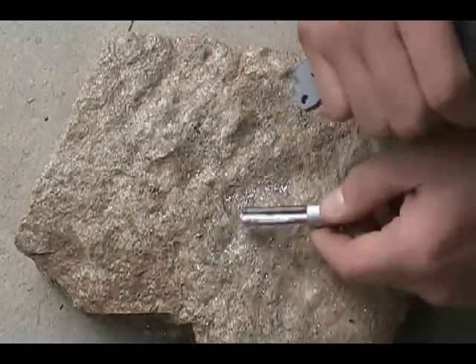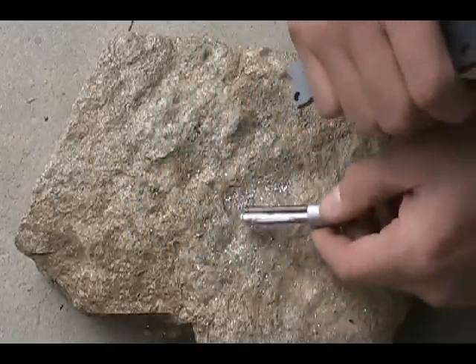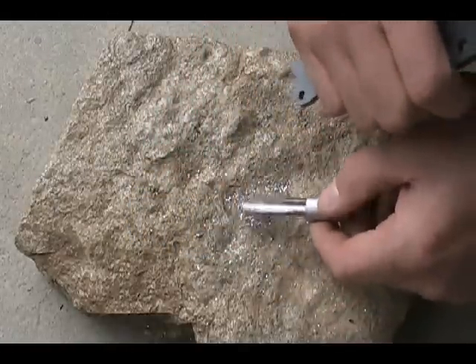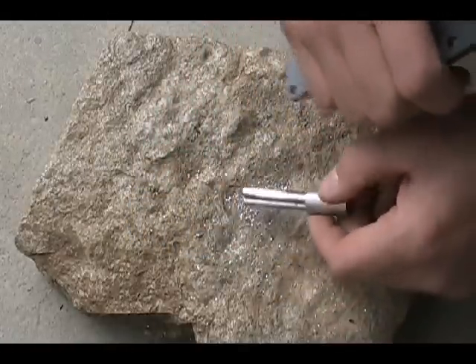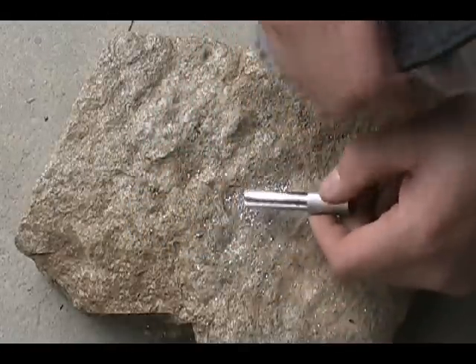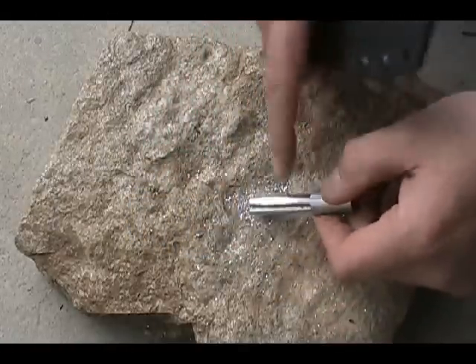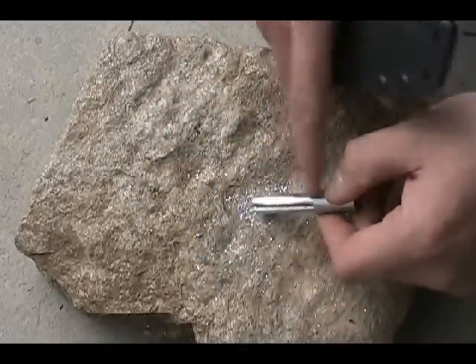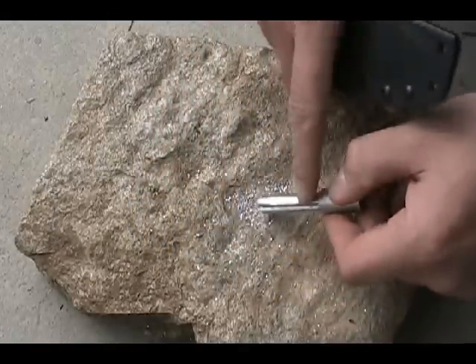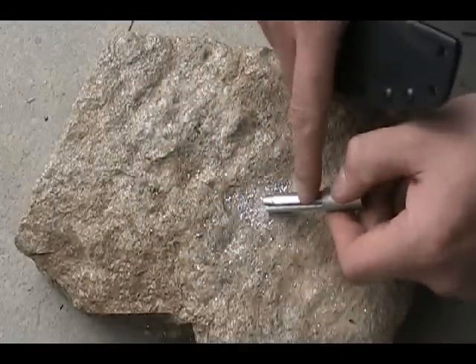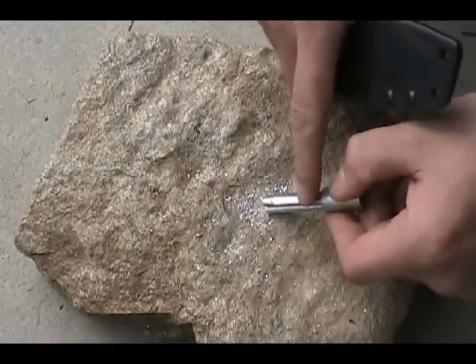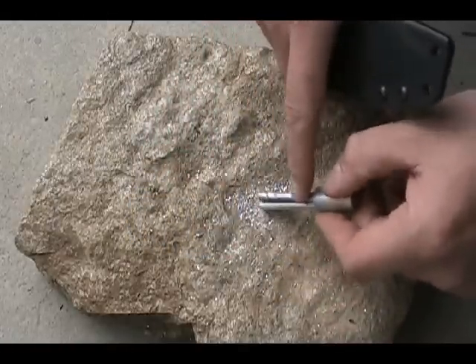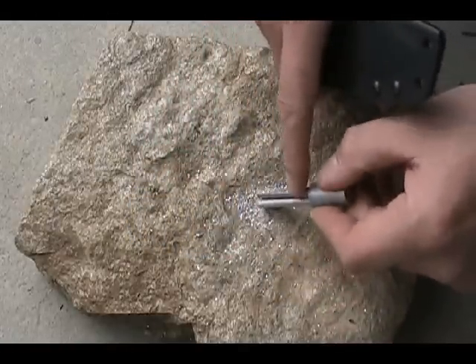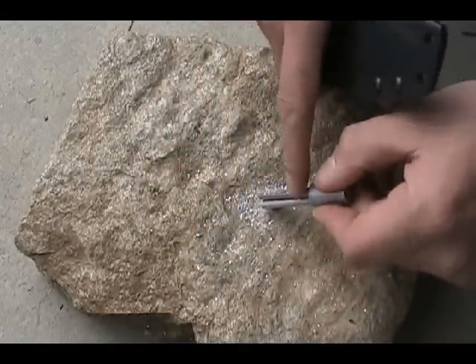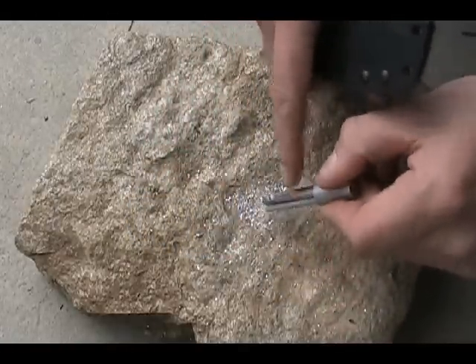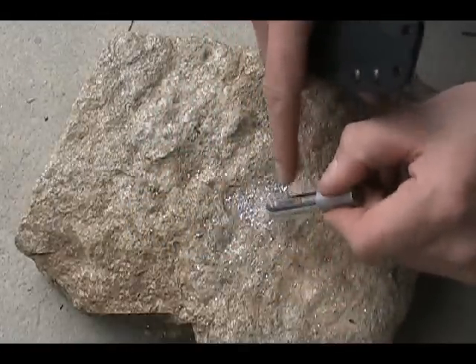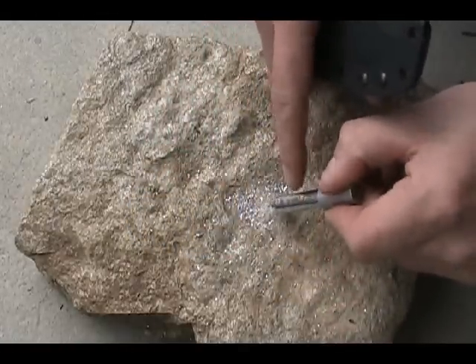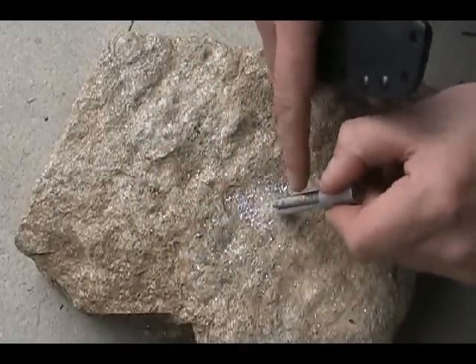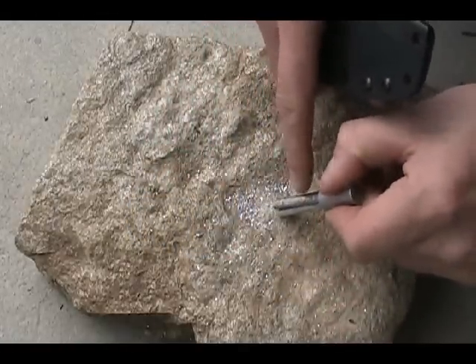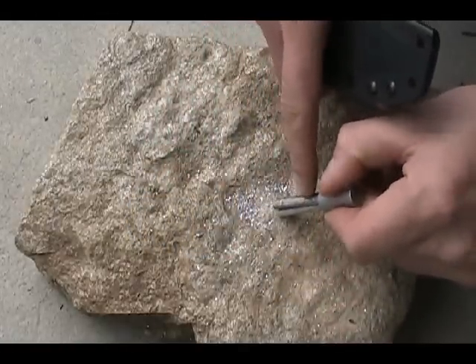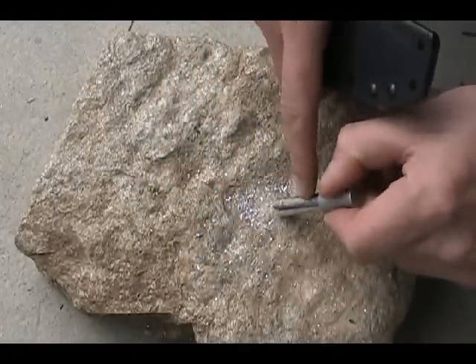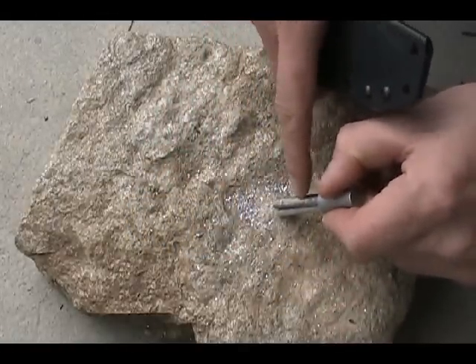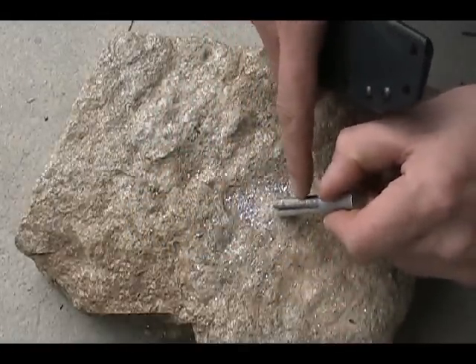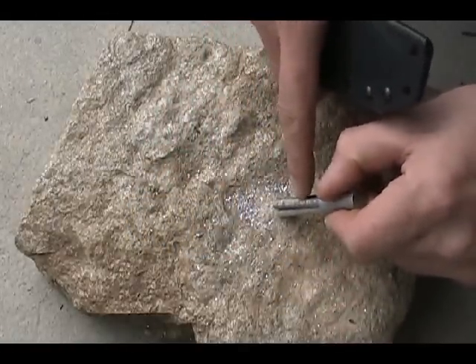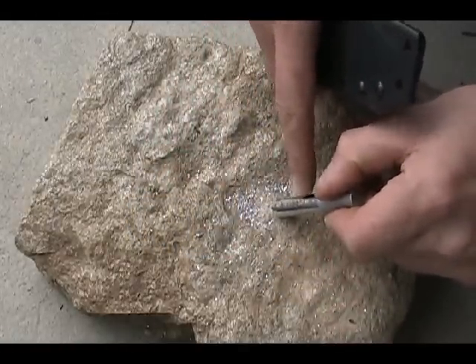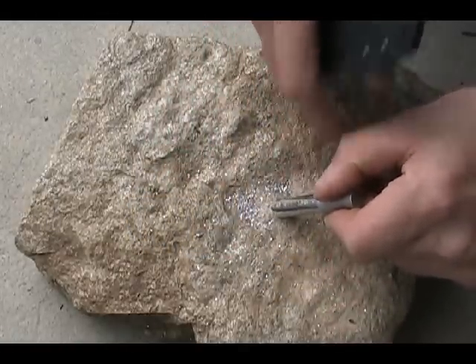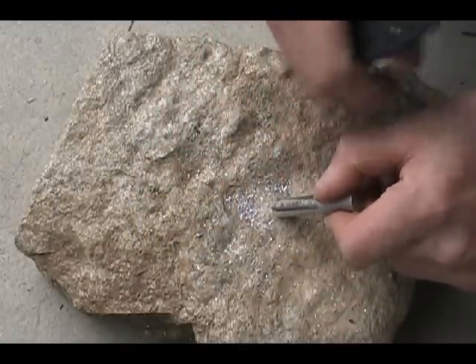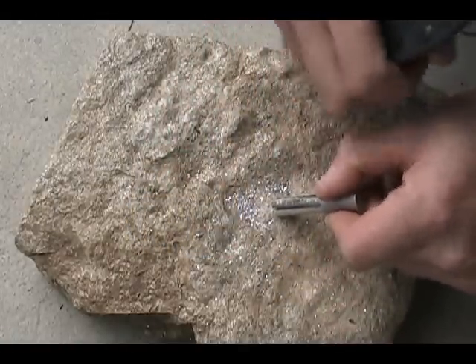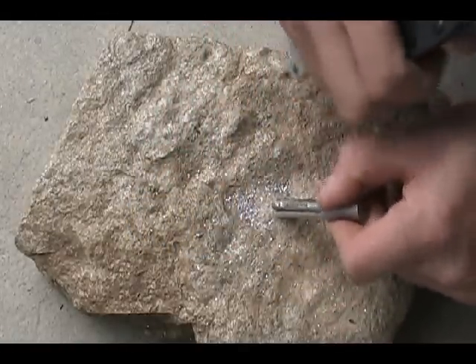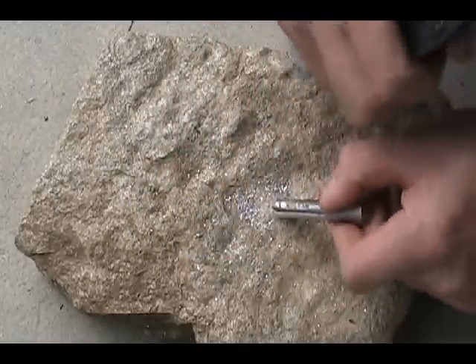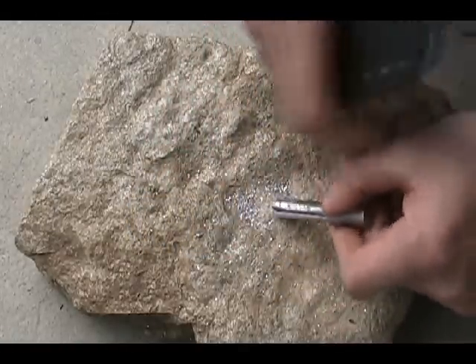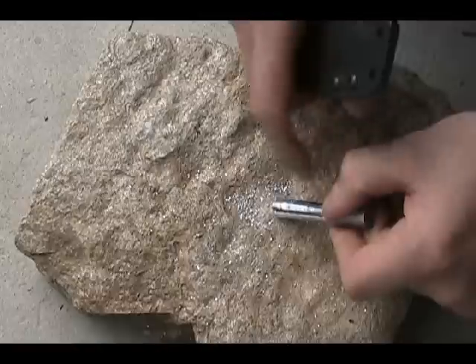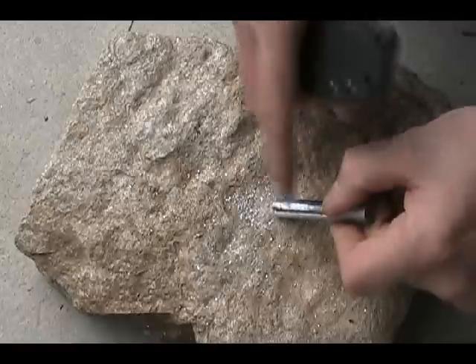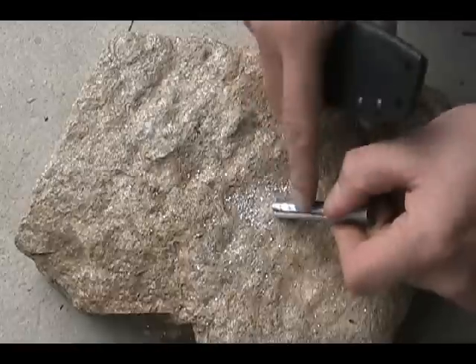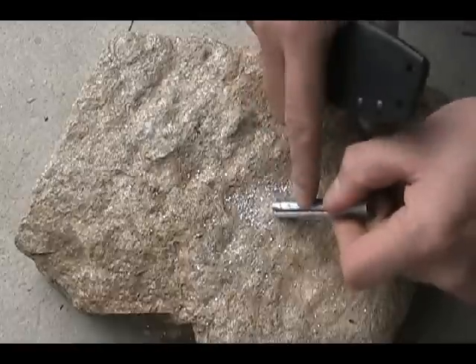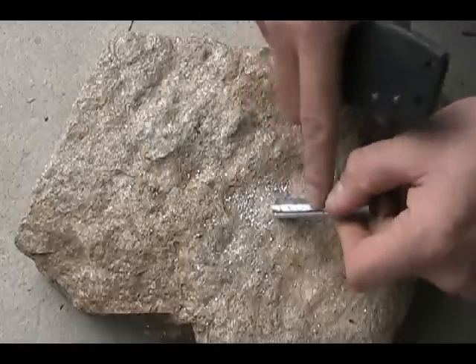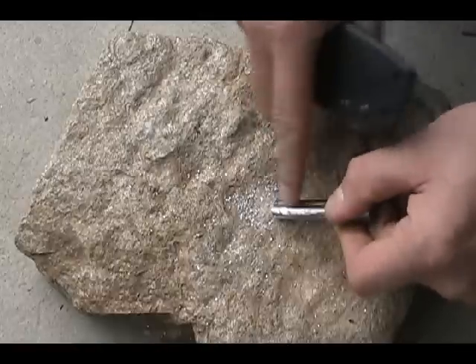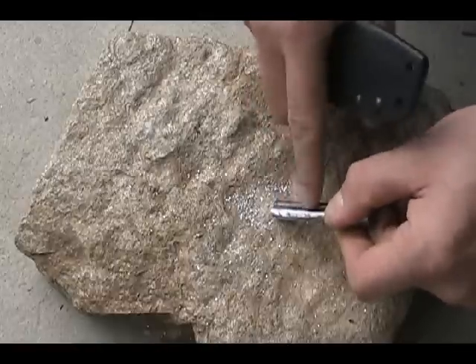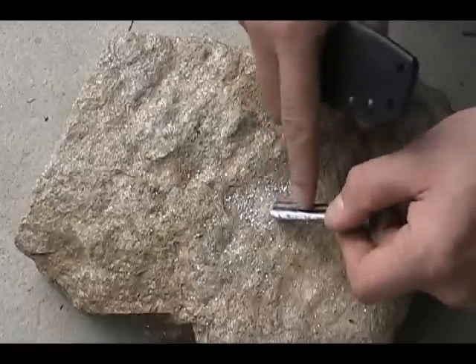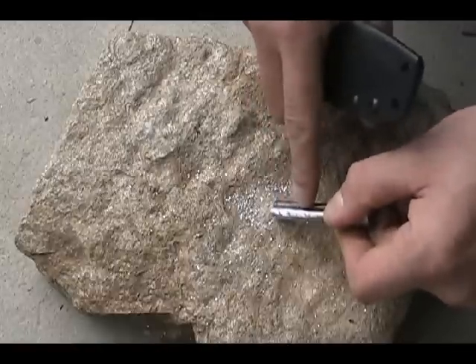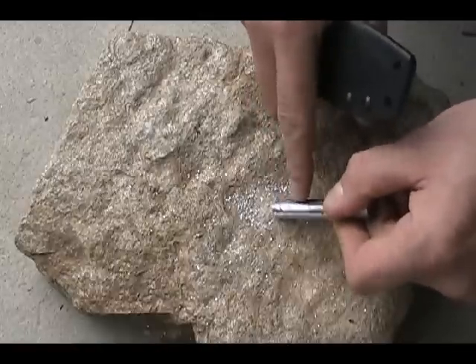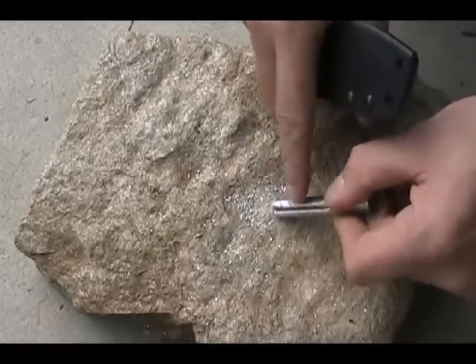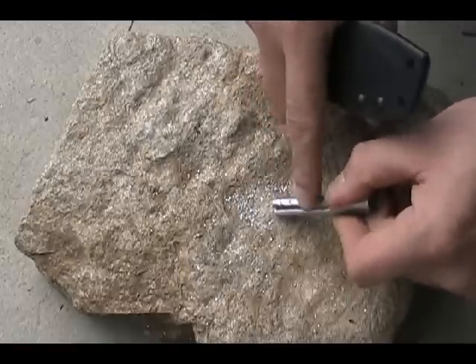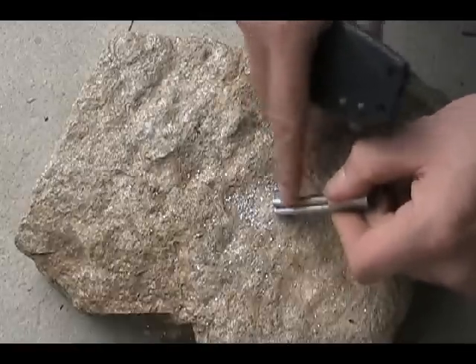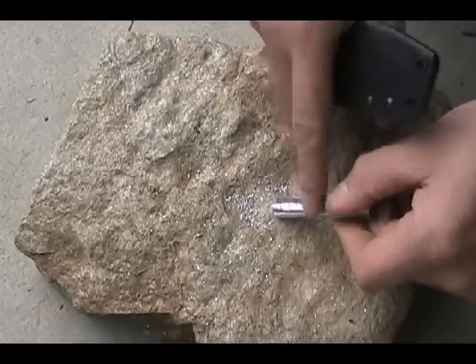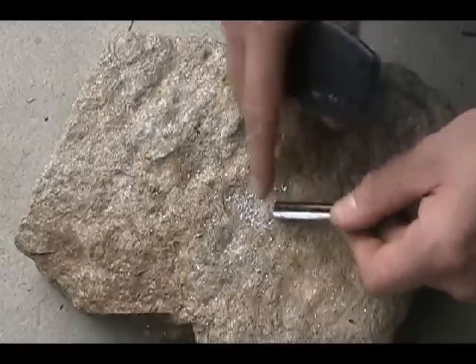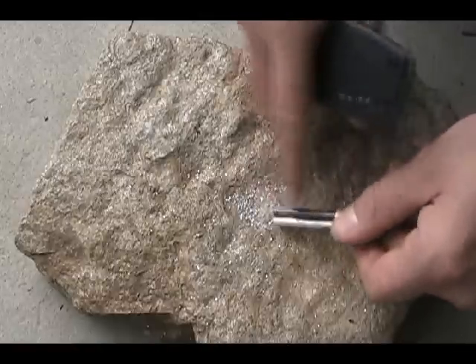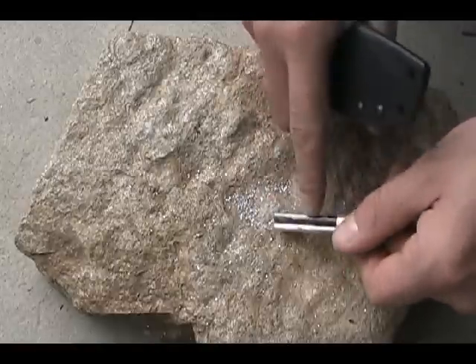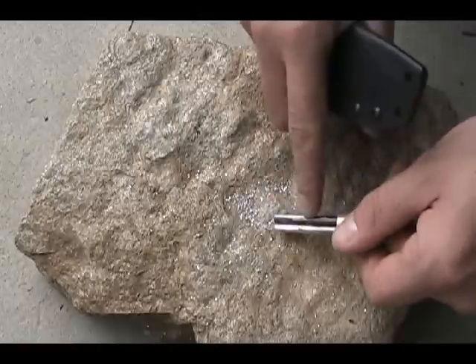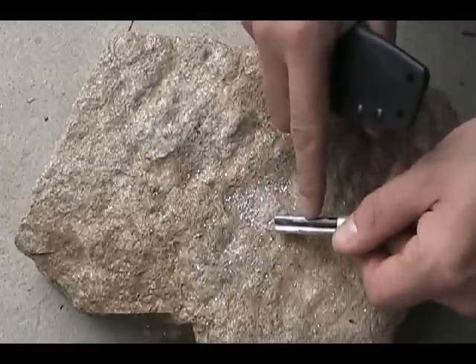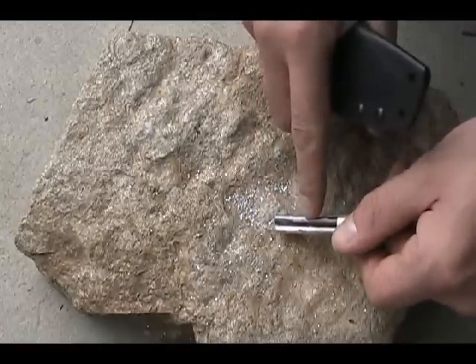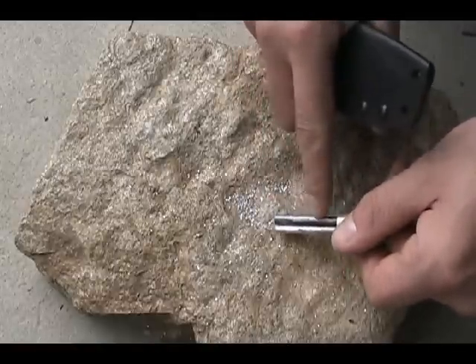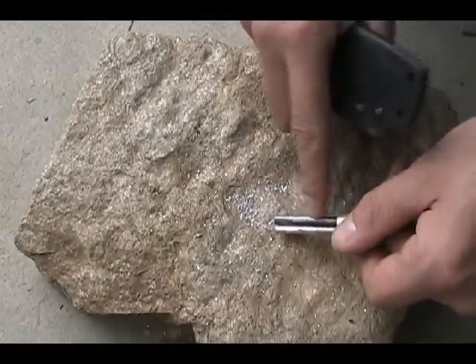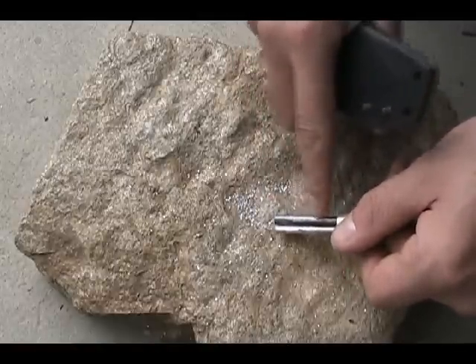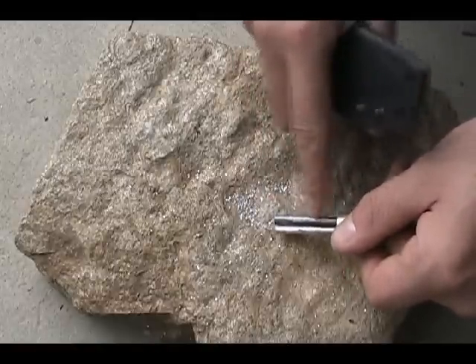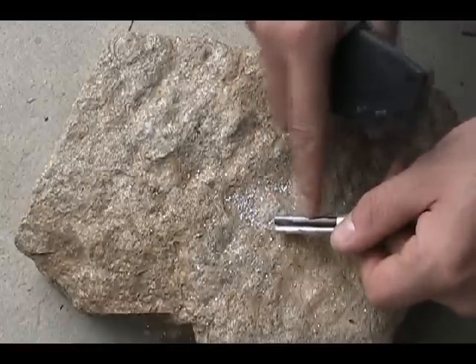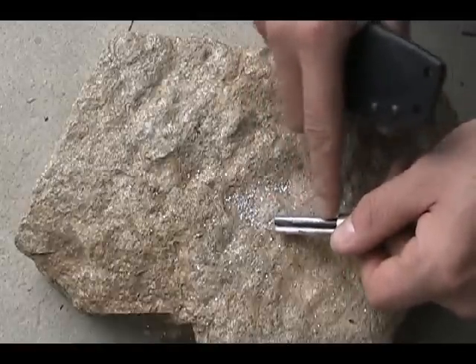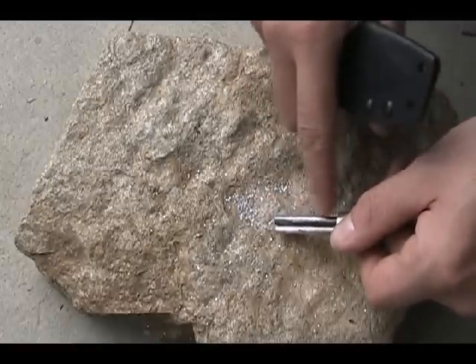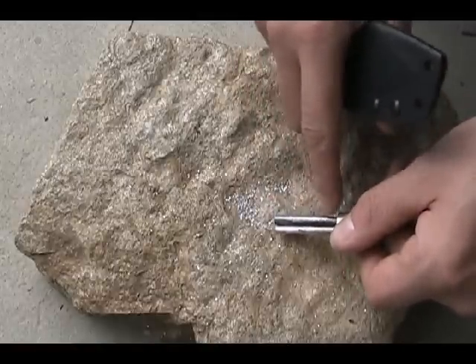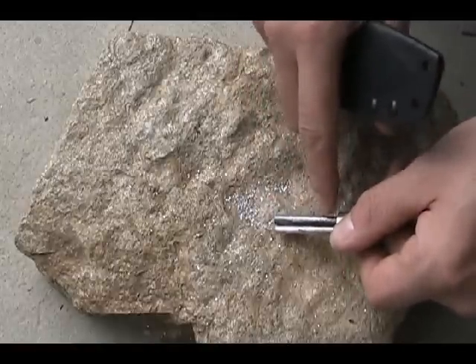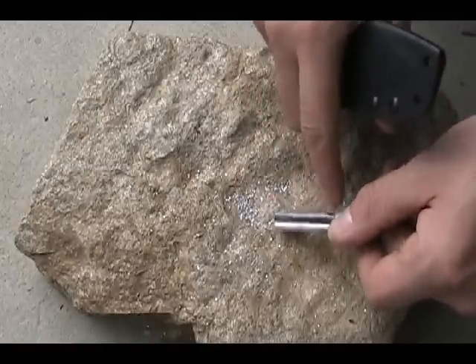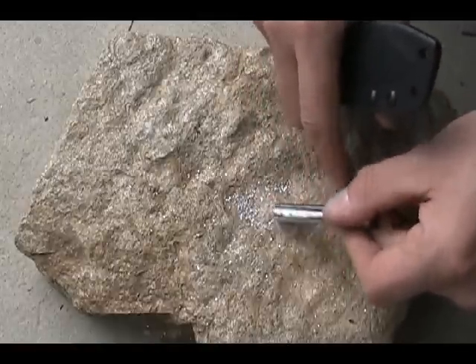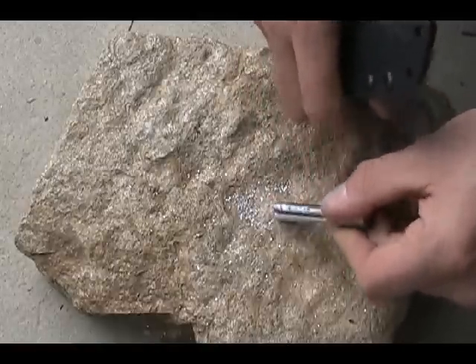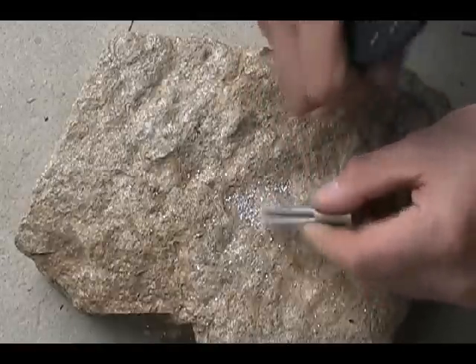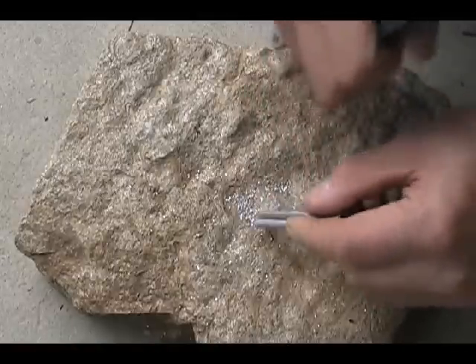Then you put the rod at a 45 degree angle with the magnesium facing out. That's the shiny stuff, not the dull stuff. The dull stuff is ferrocerium.